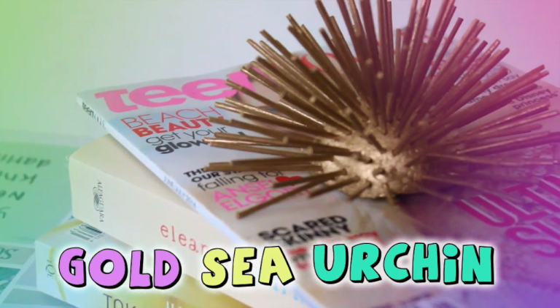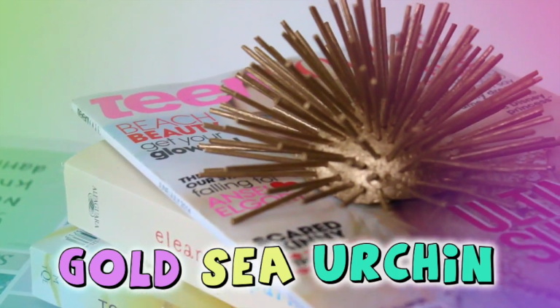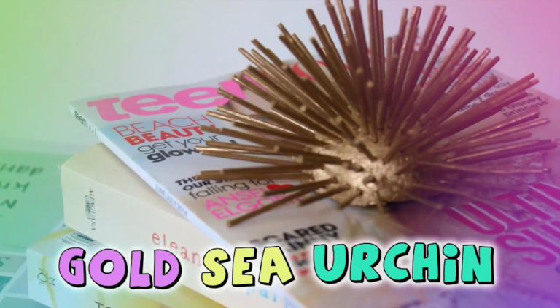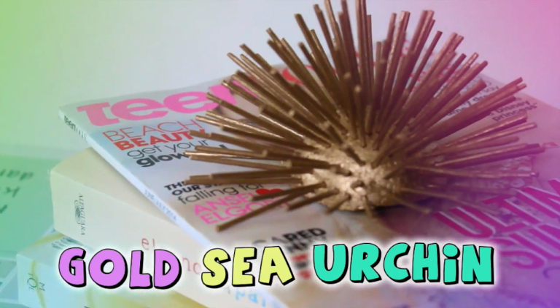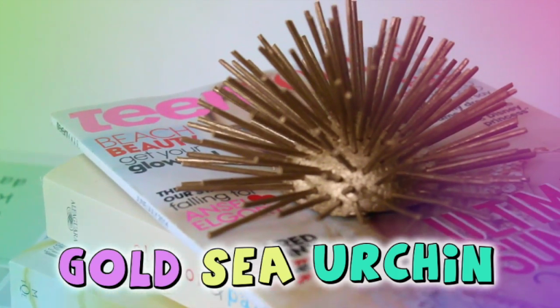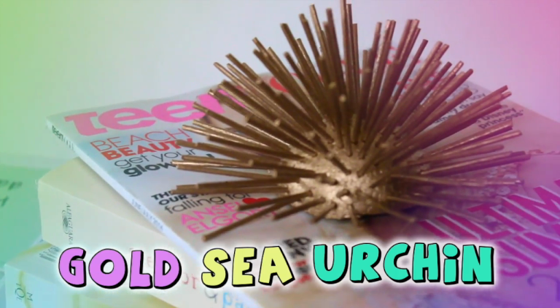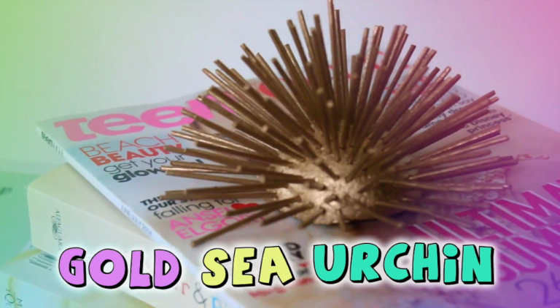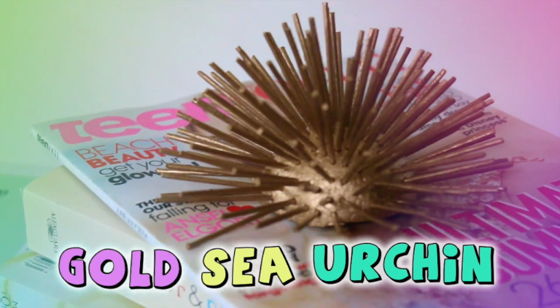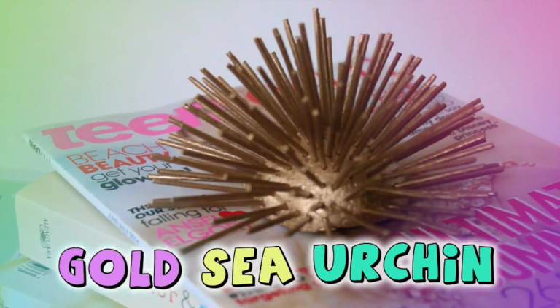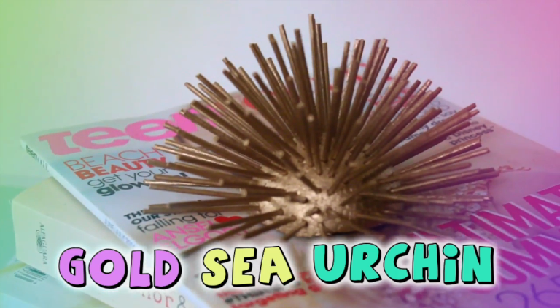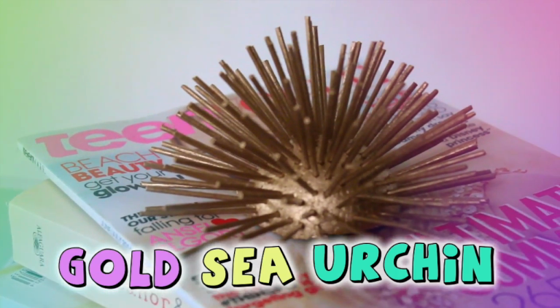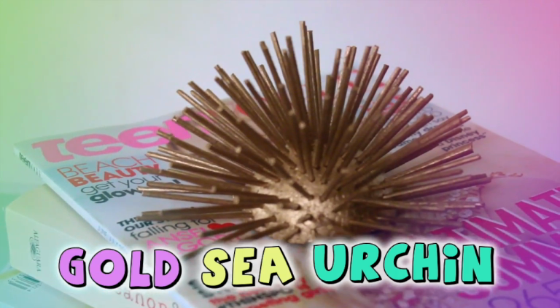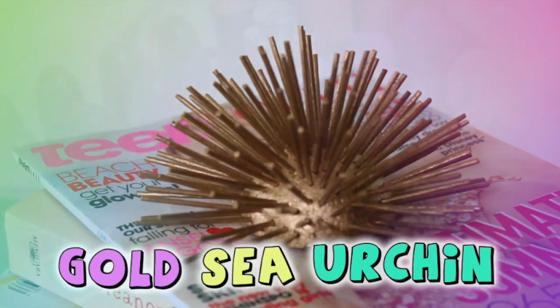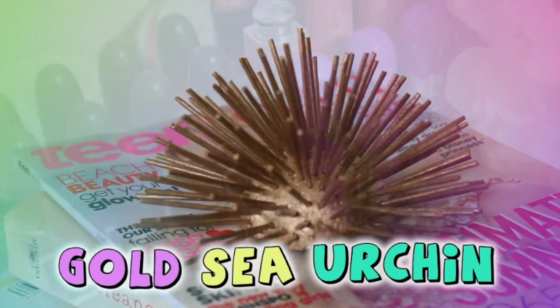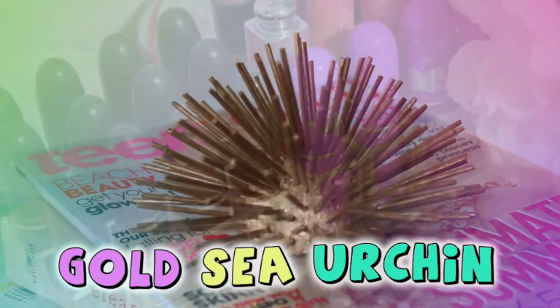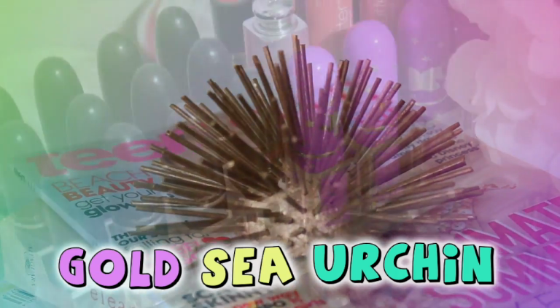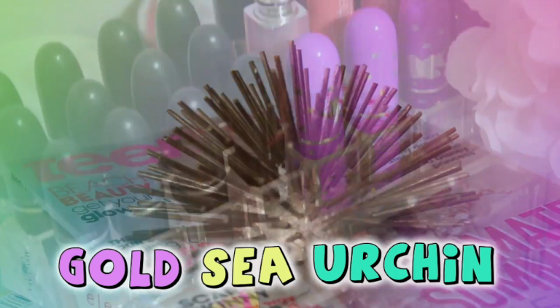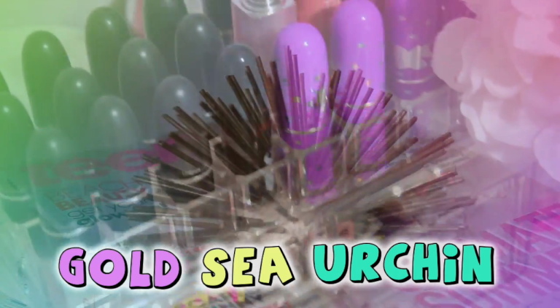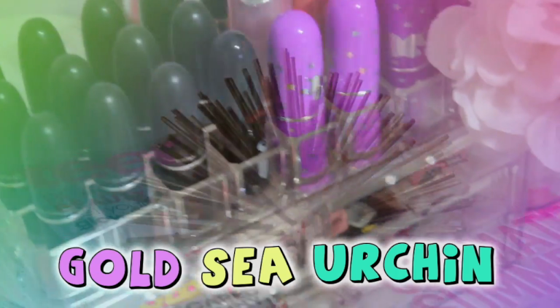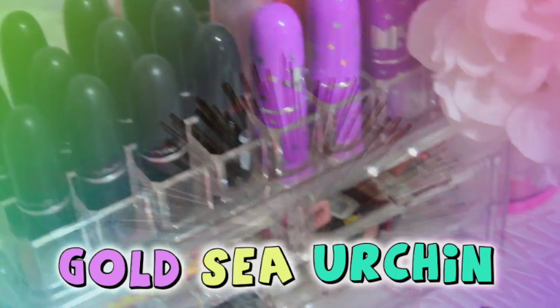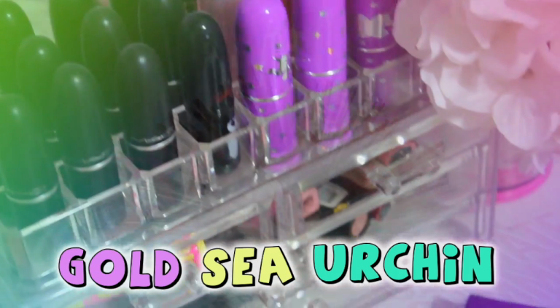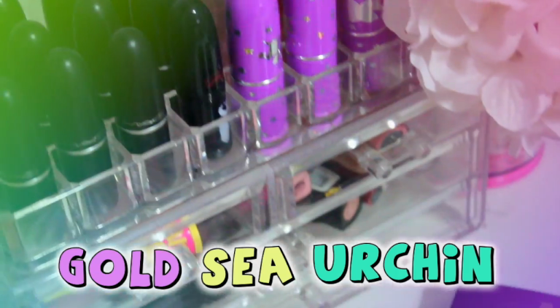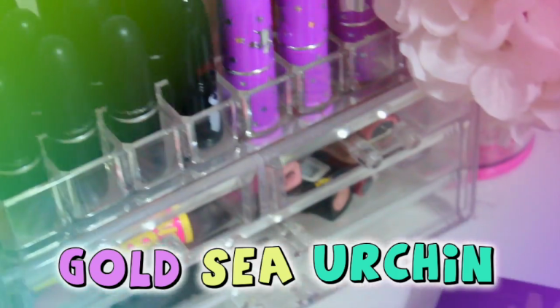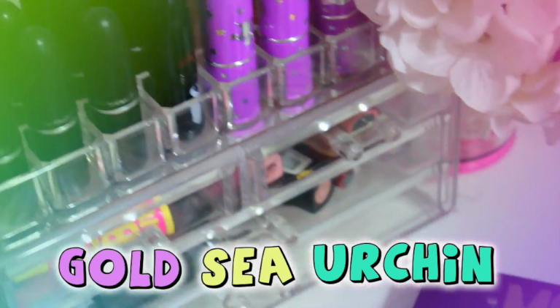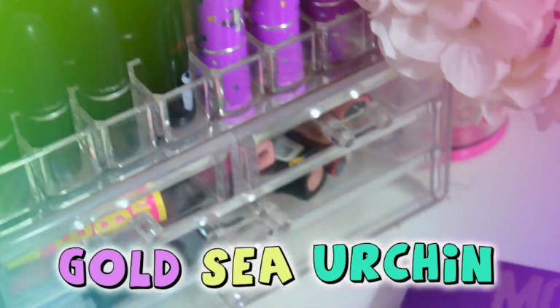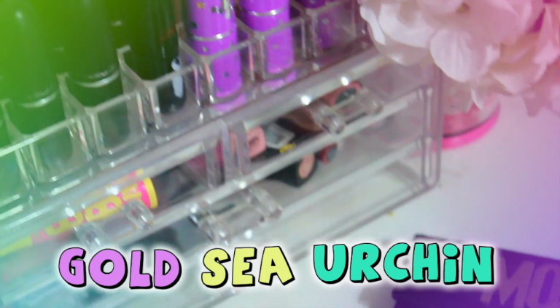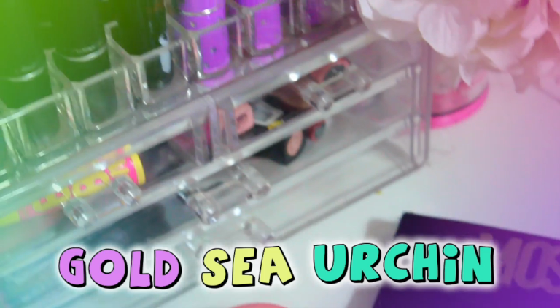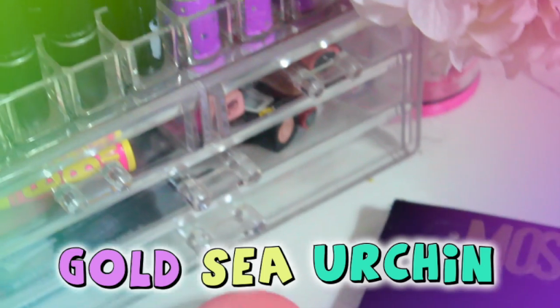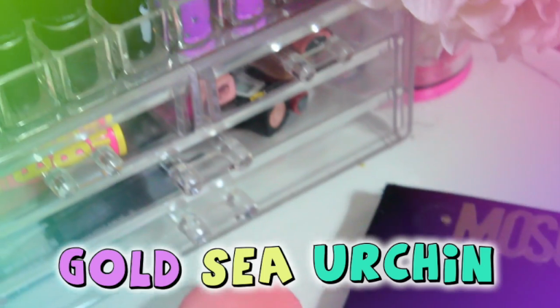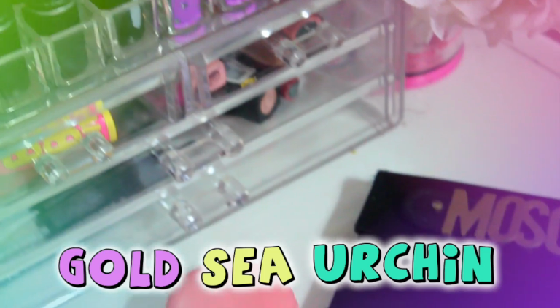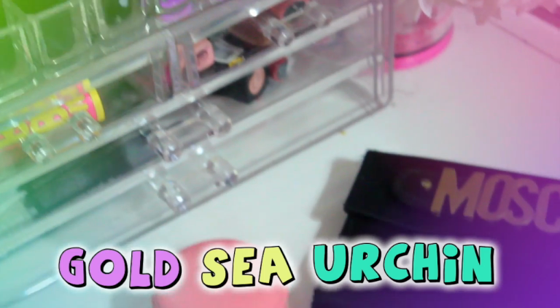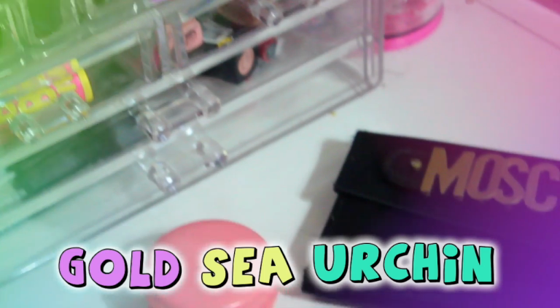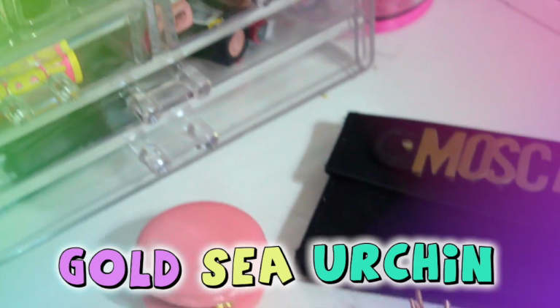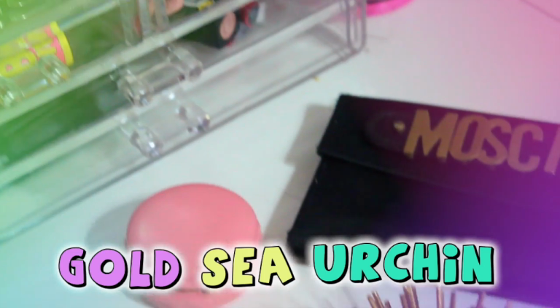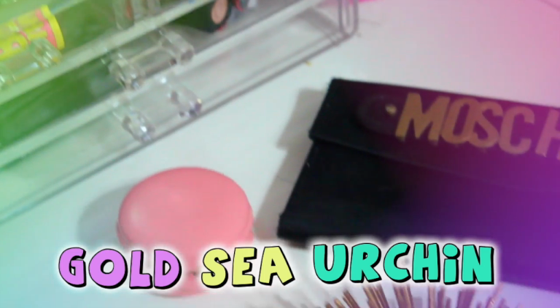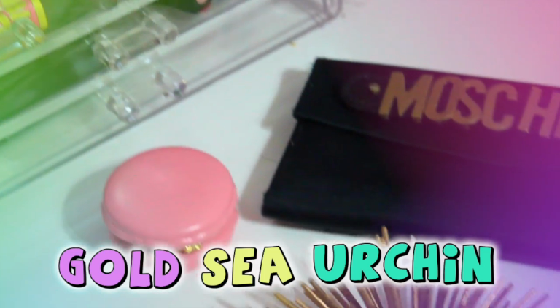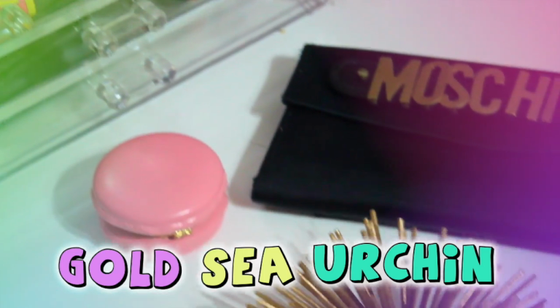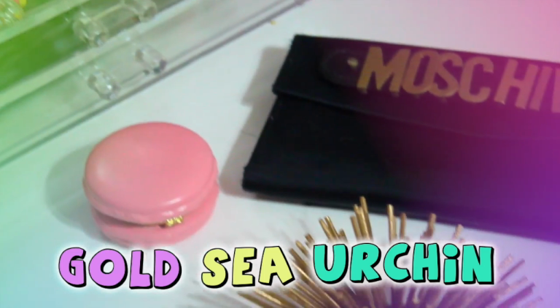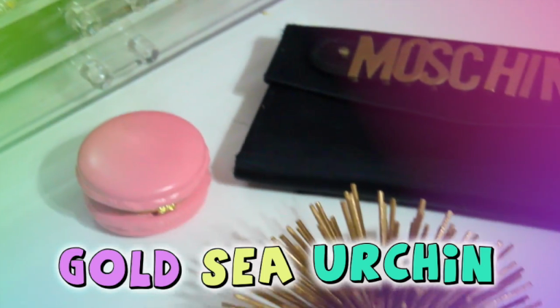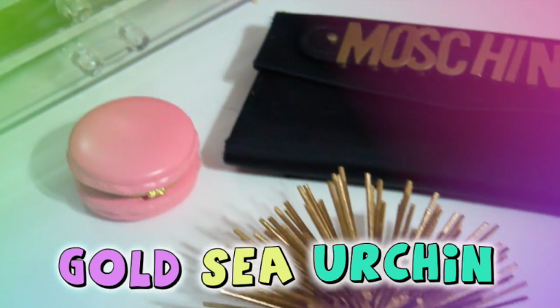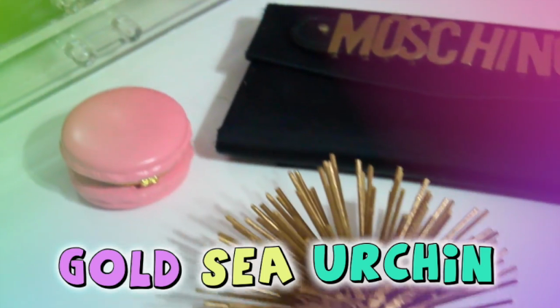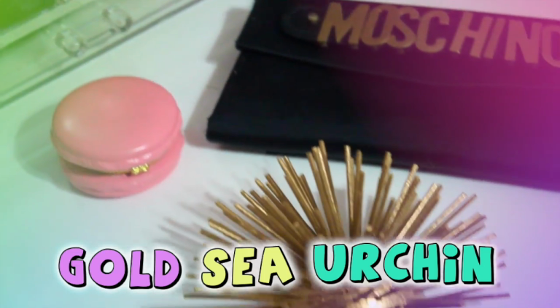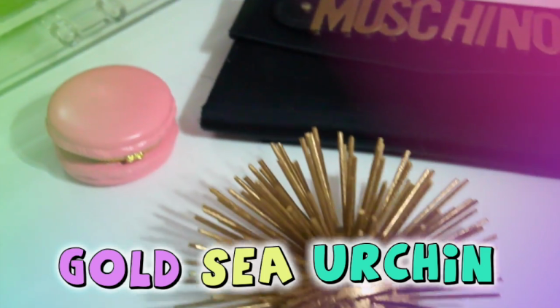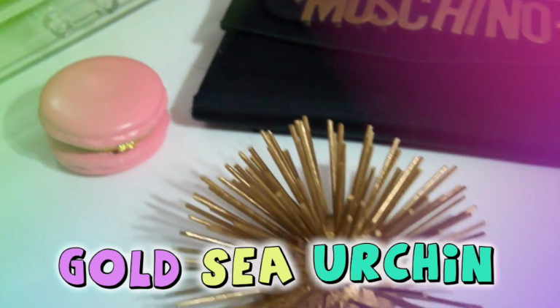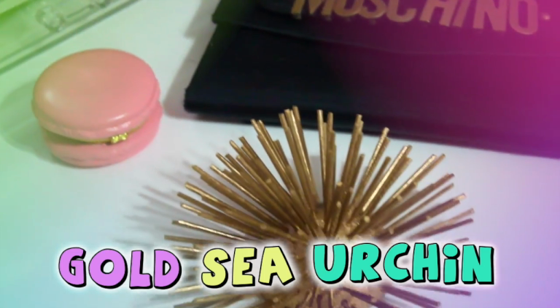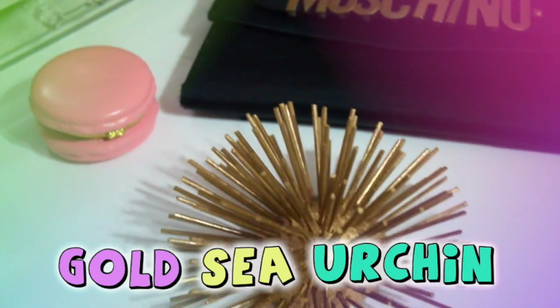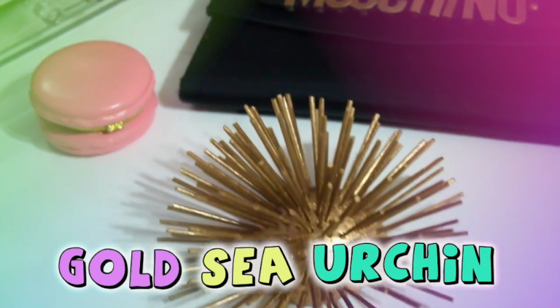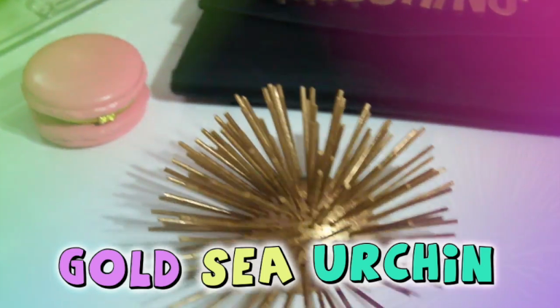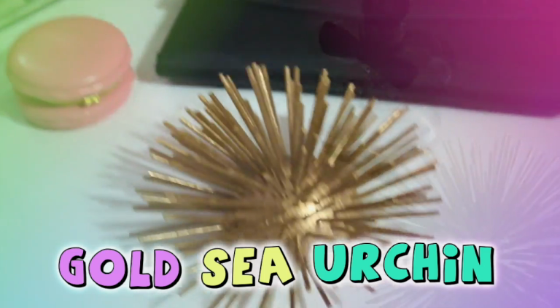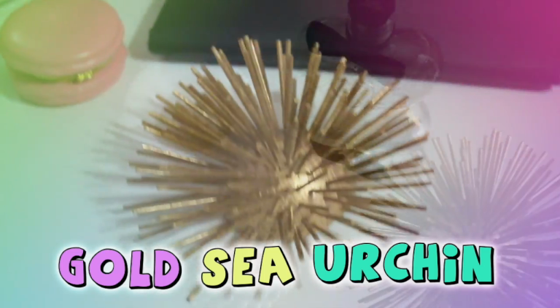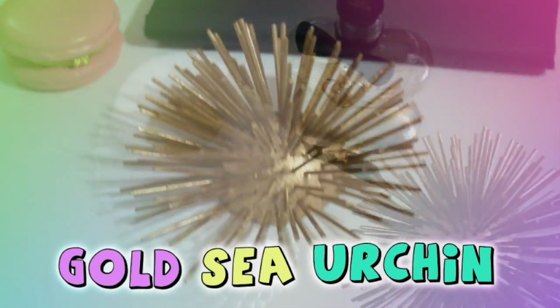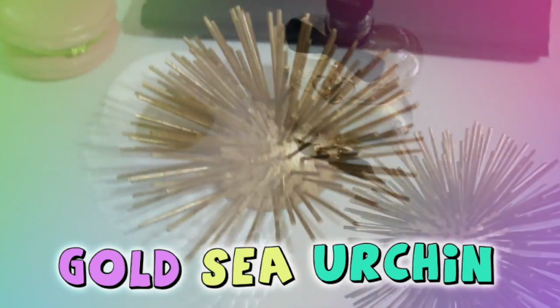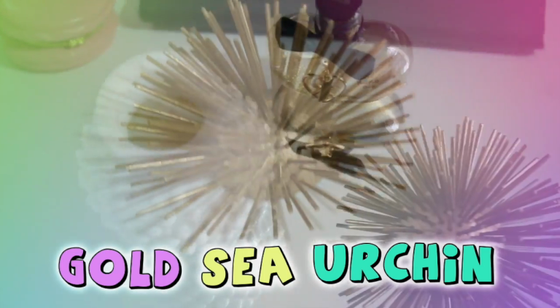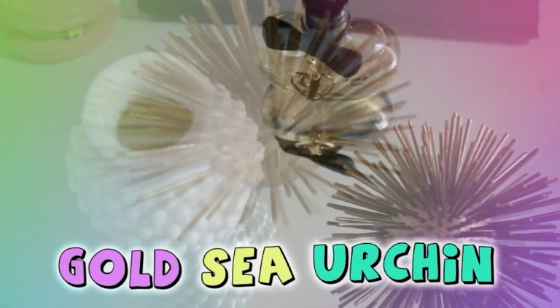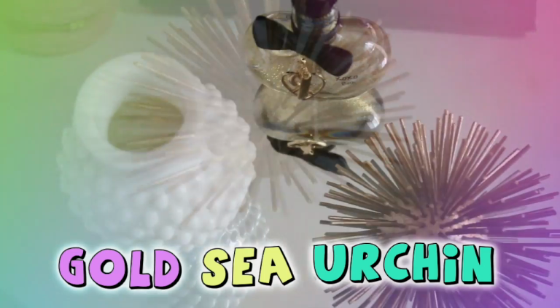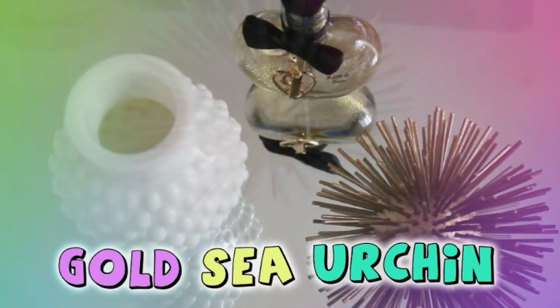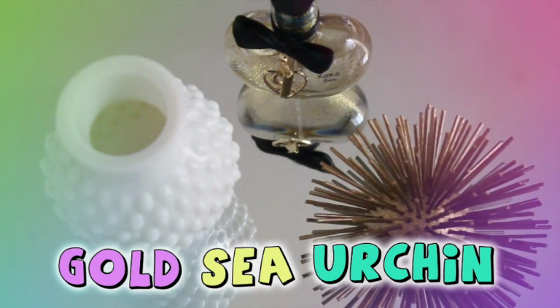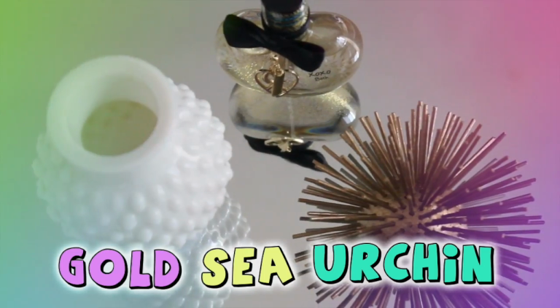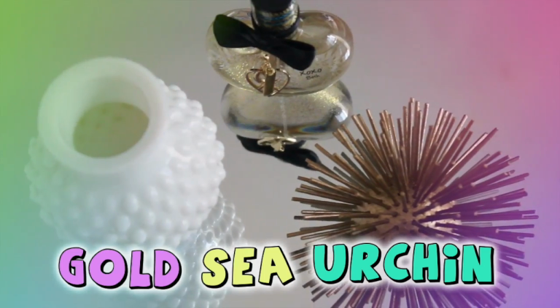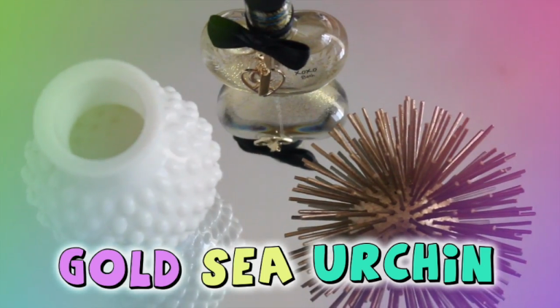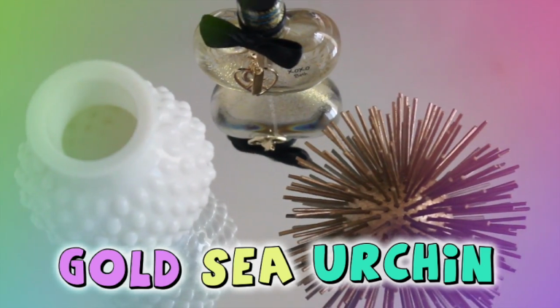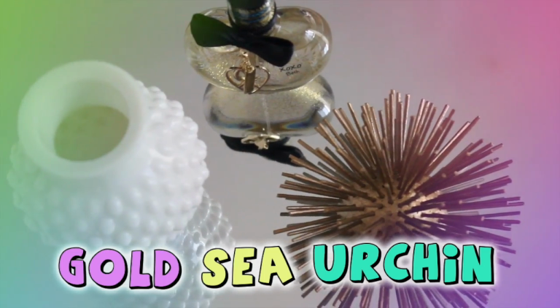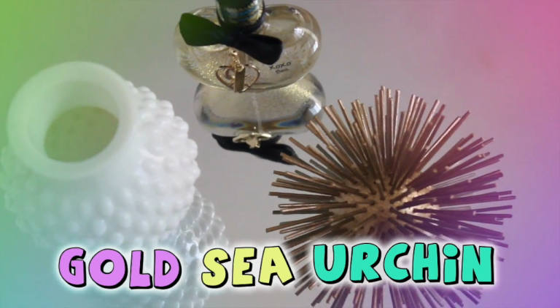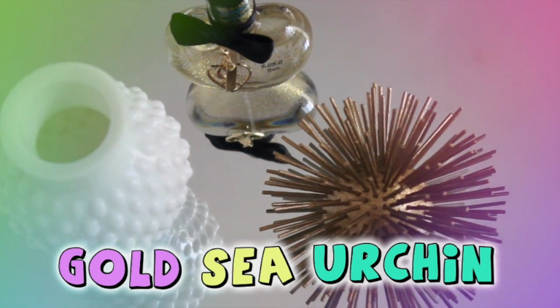For the first DIY we are going to make this gold sea urchin that I have seen all over Pinterest and Tumblr.